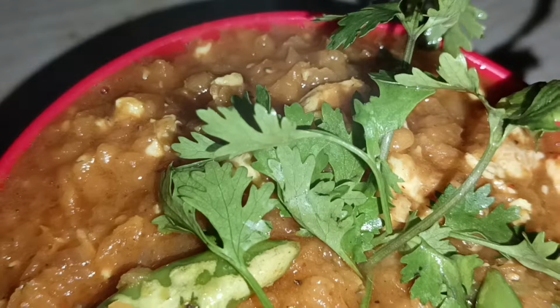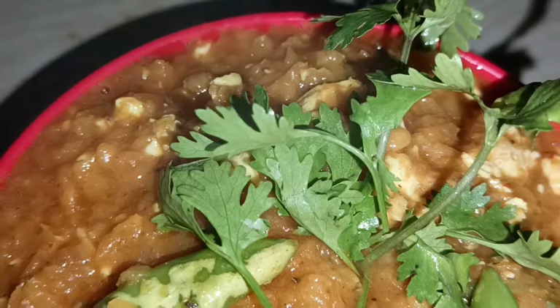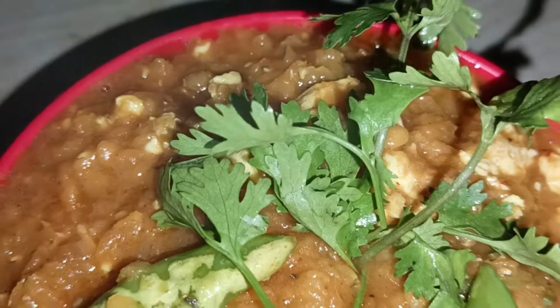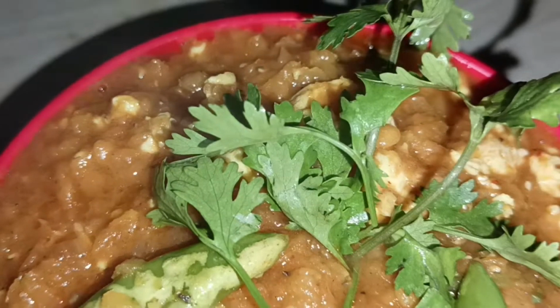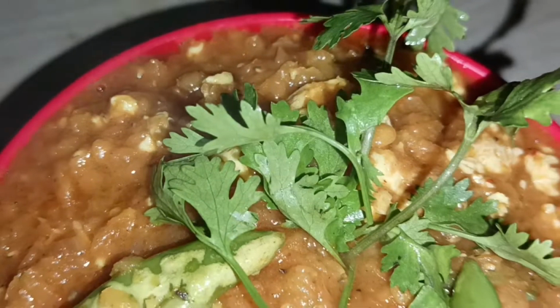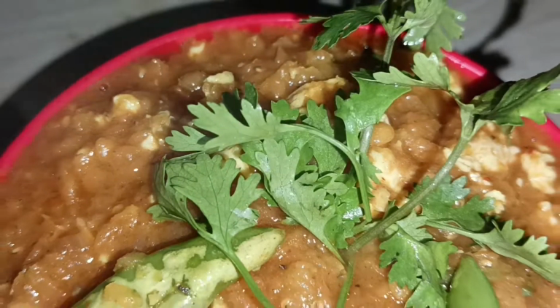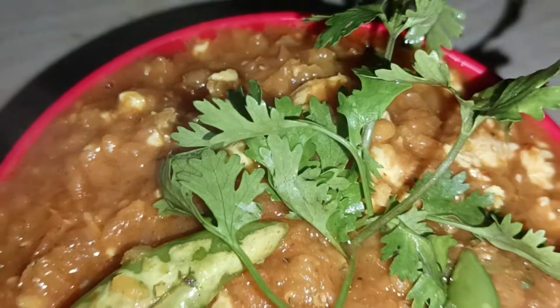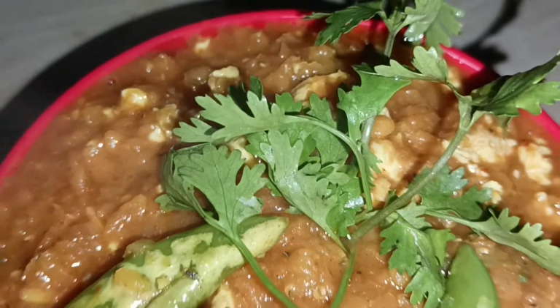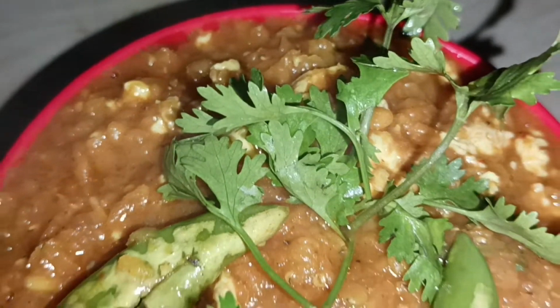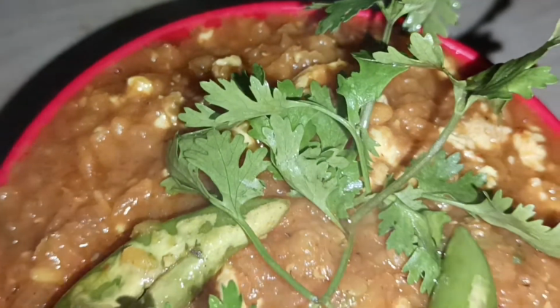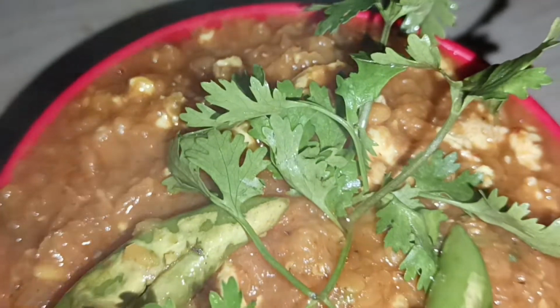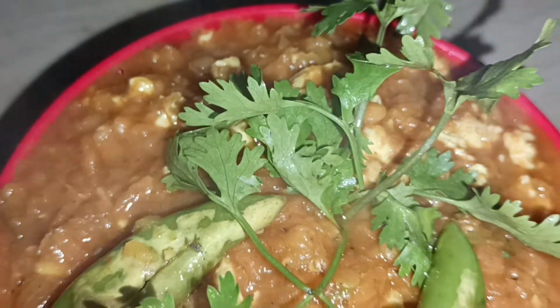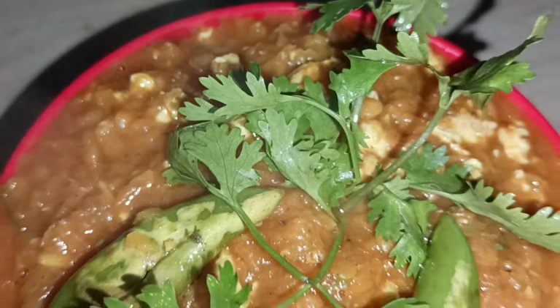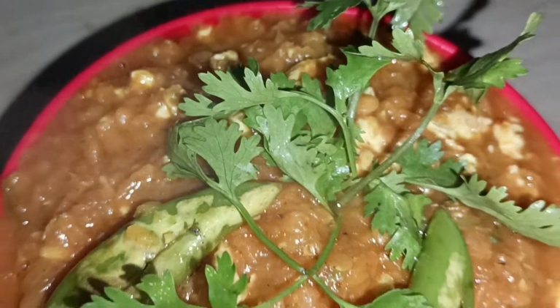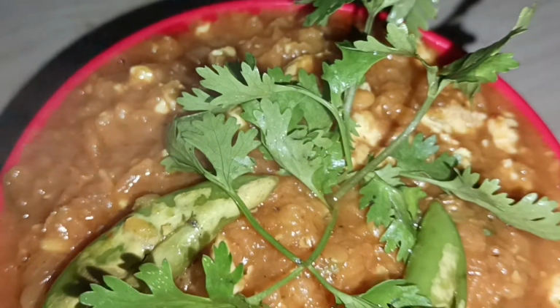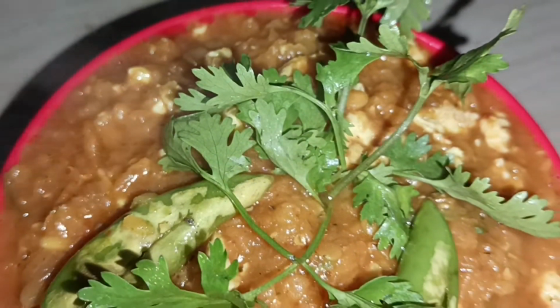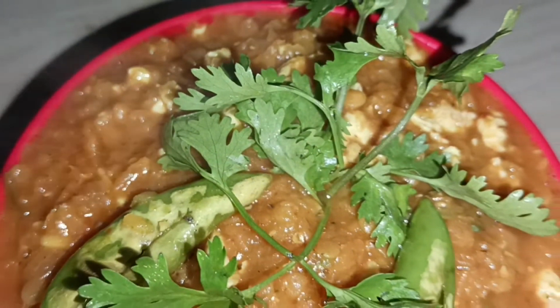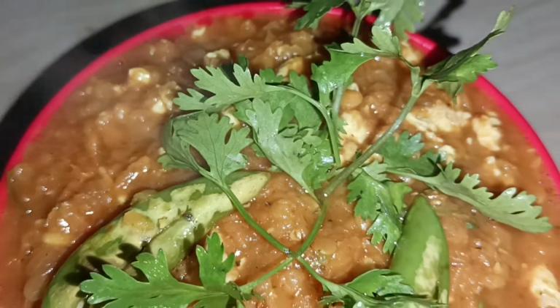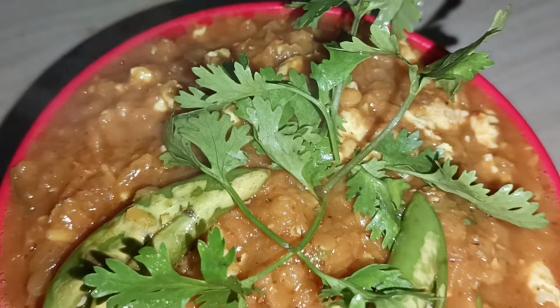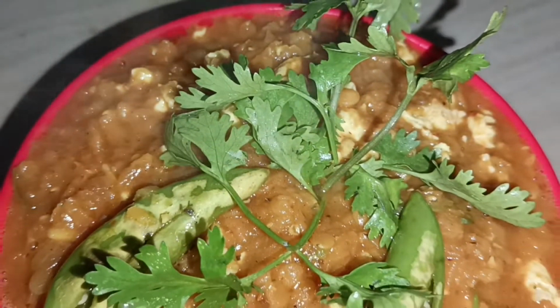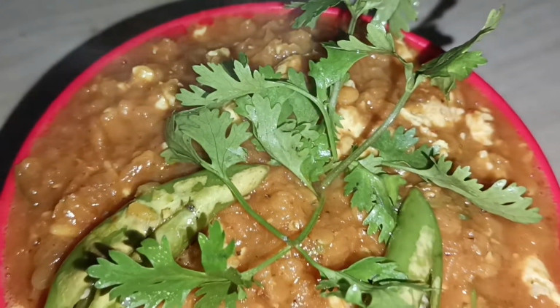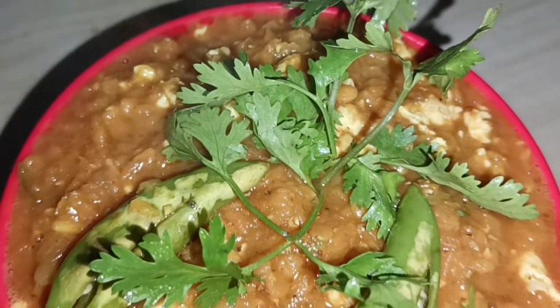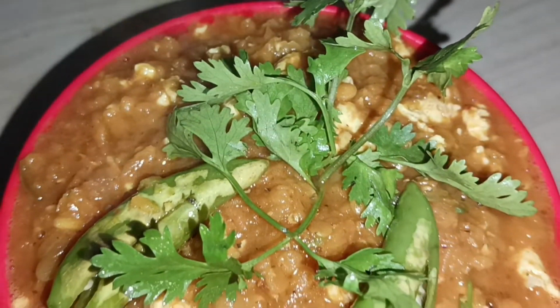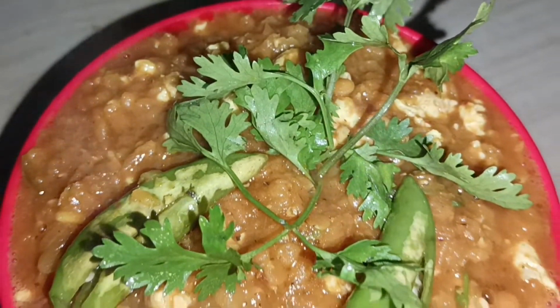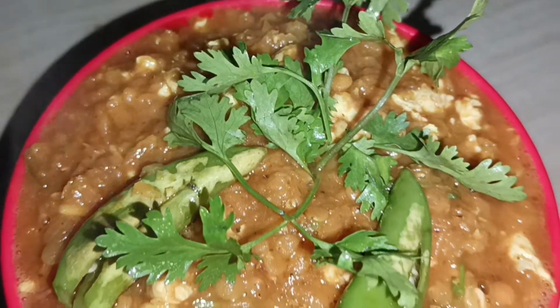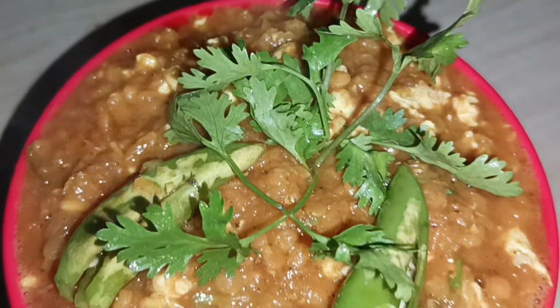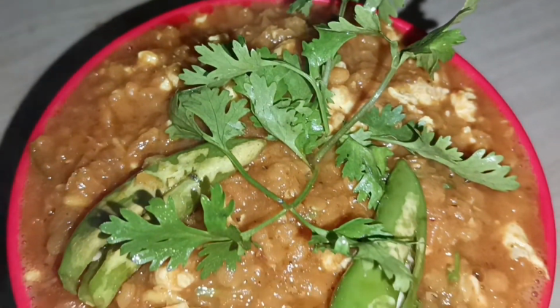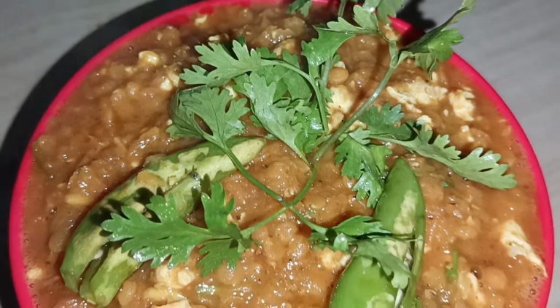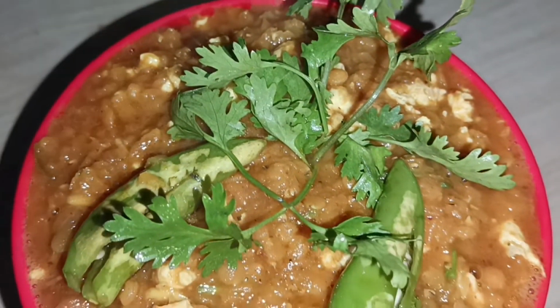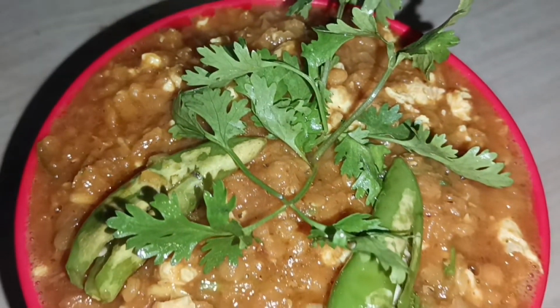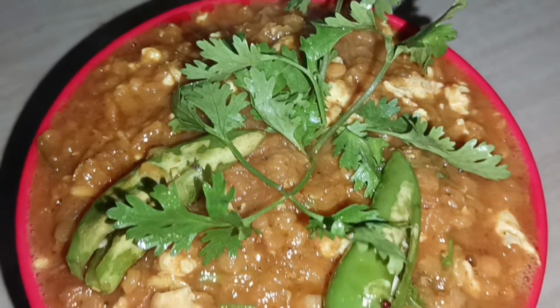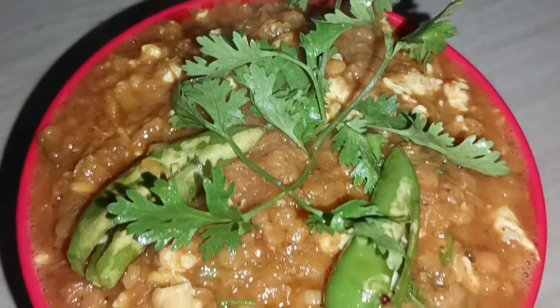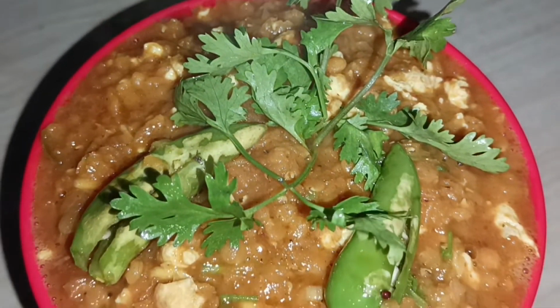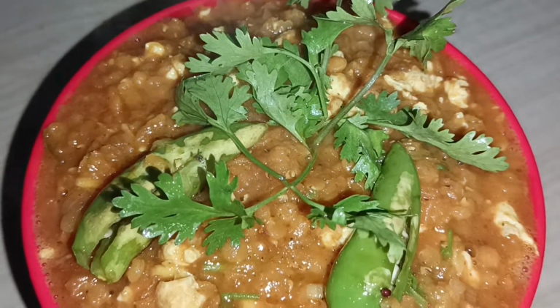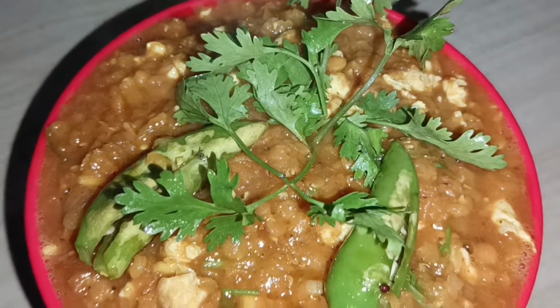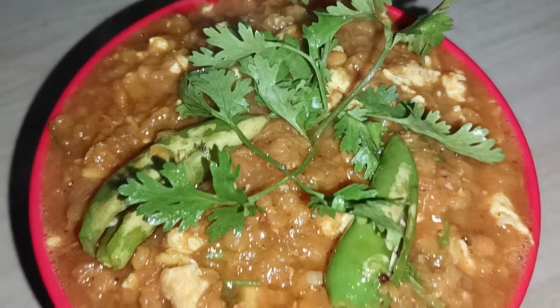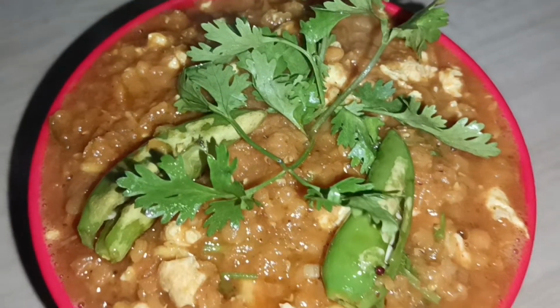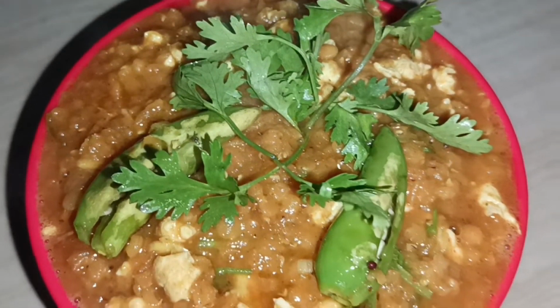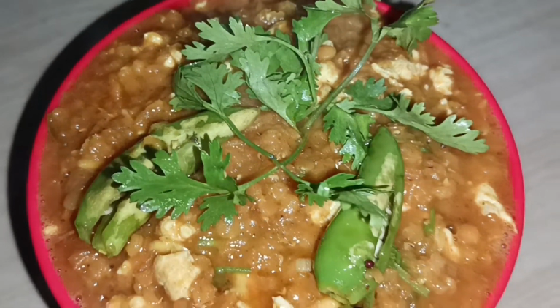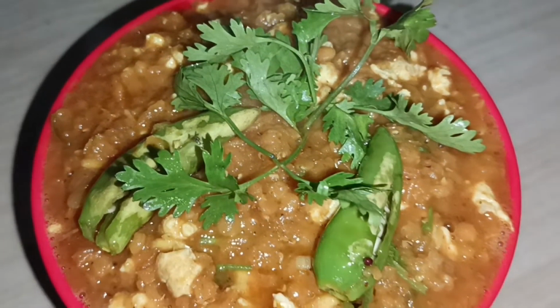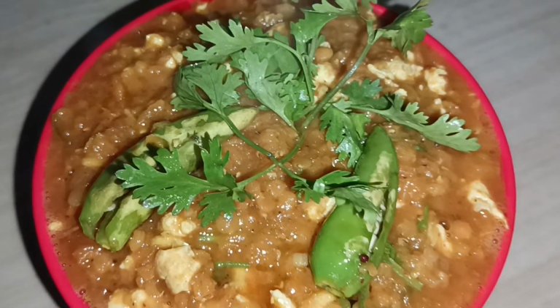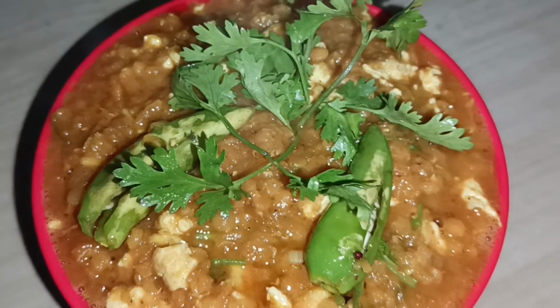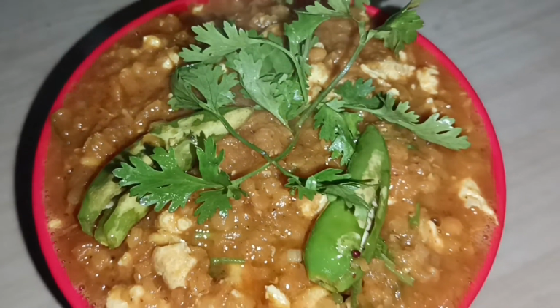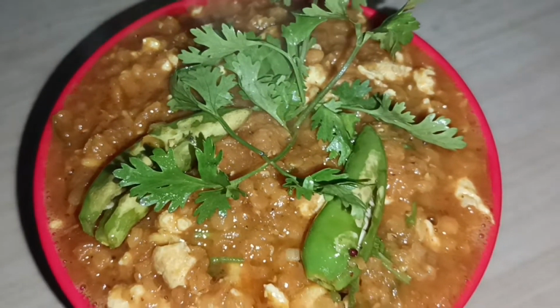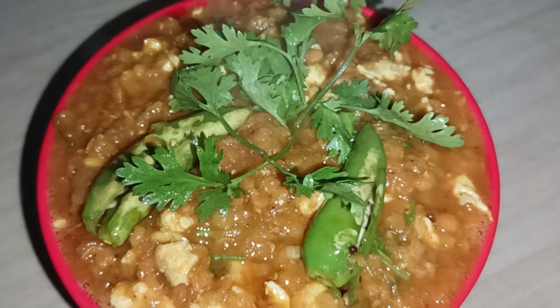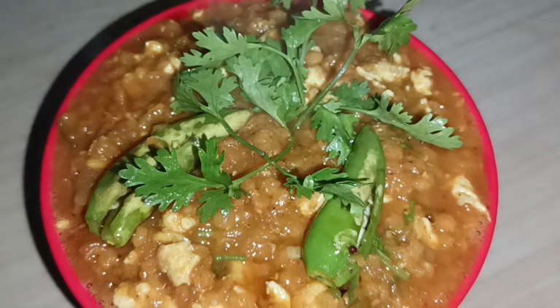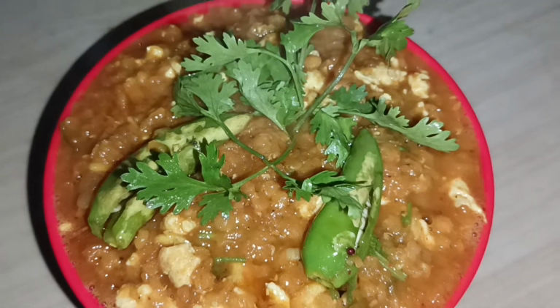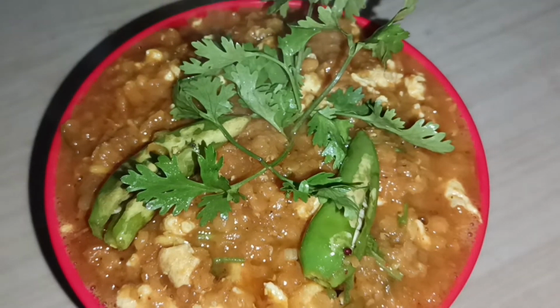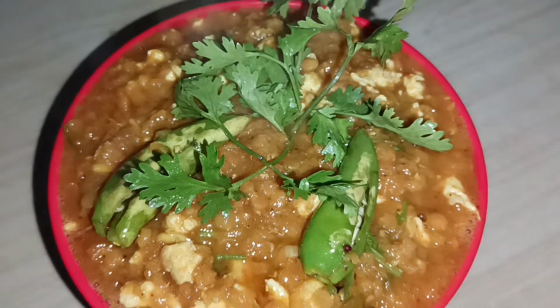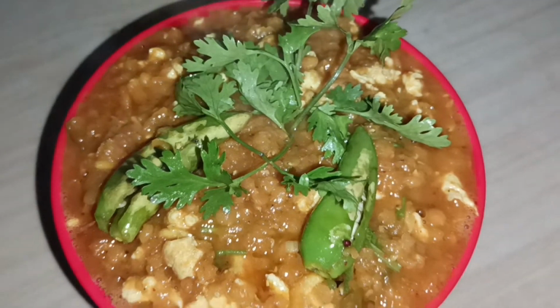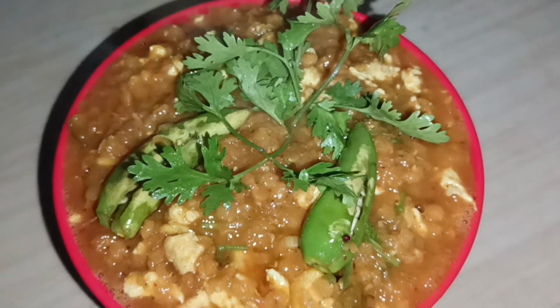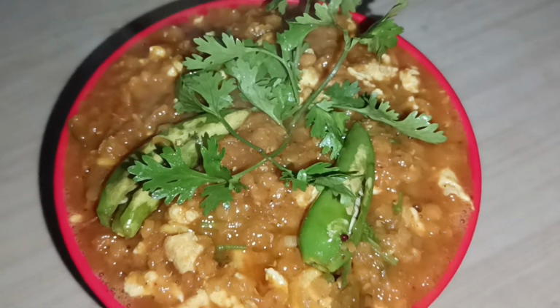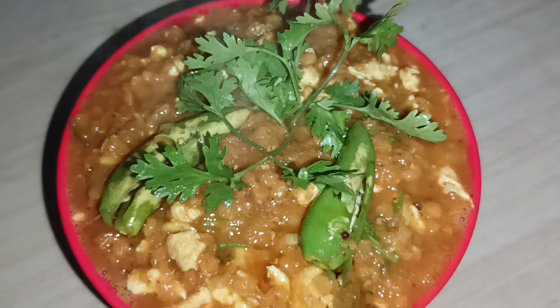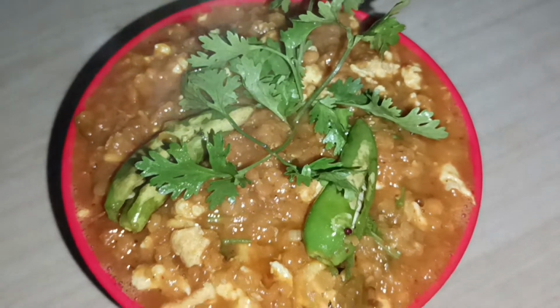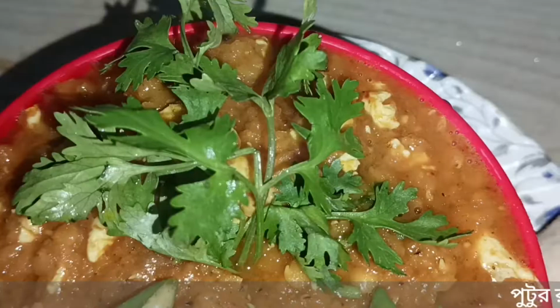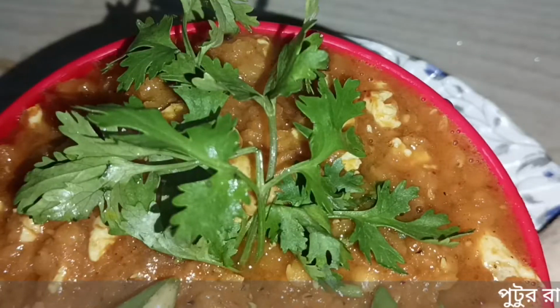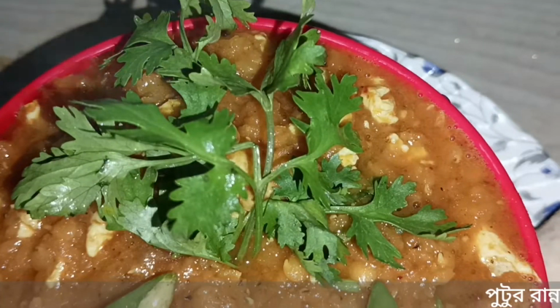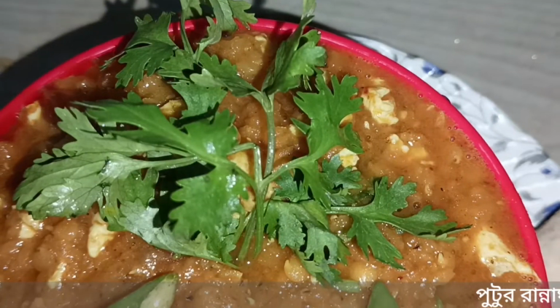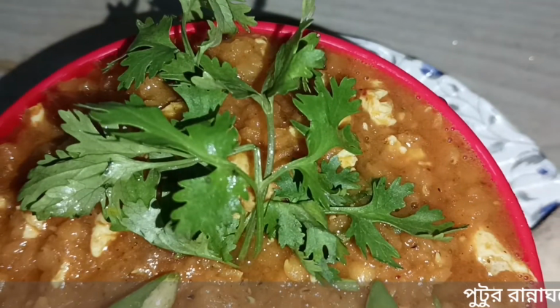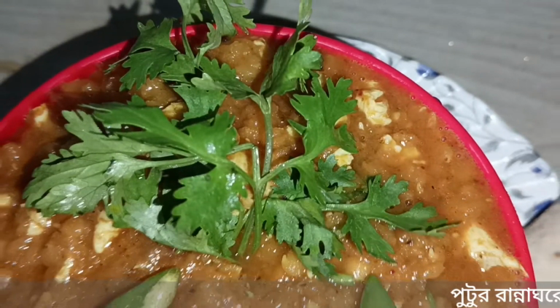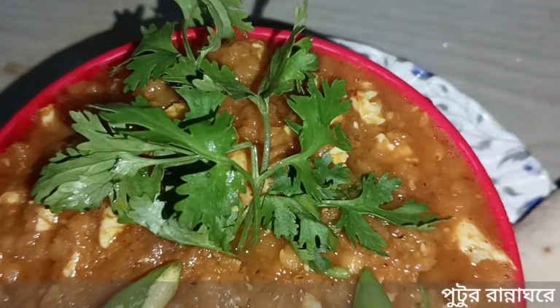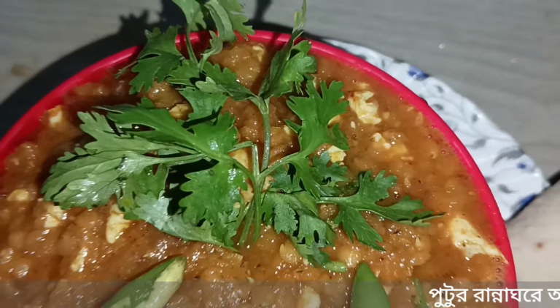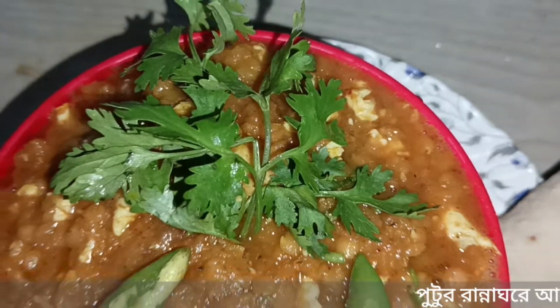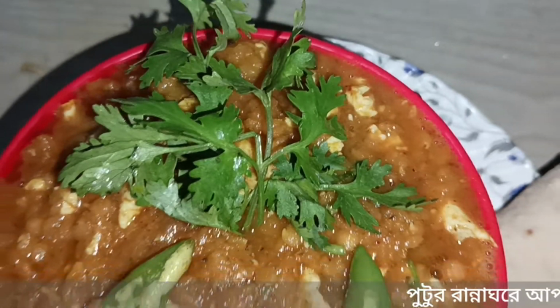Hello everyone, welcome to our channel. Today I am ready for the recipe.